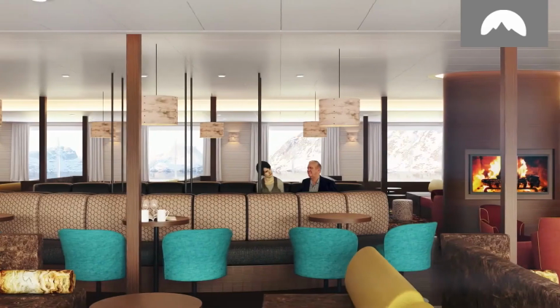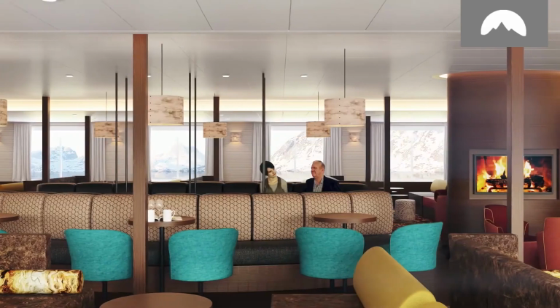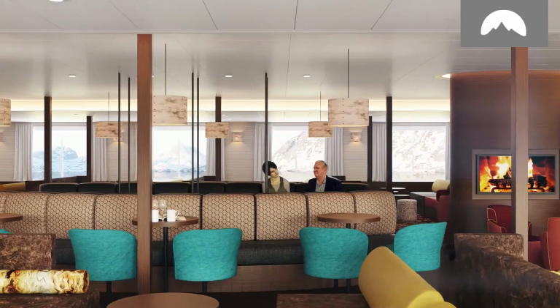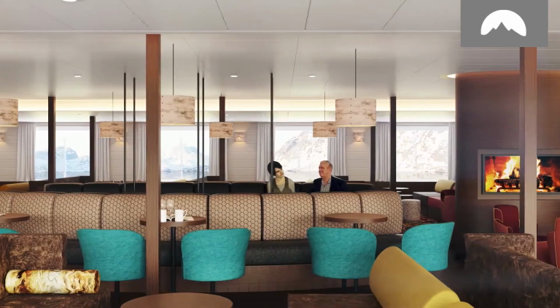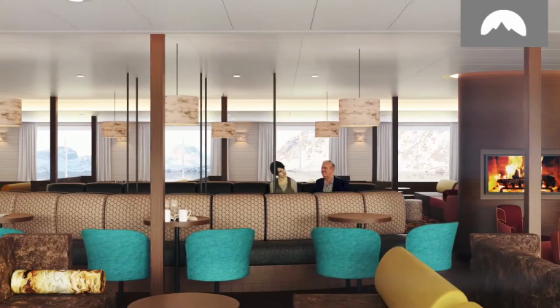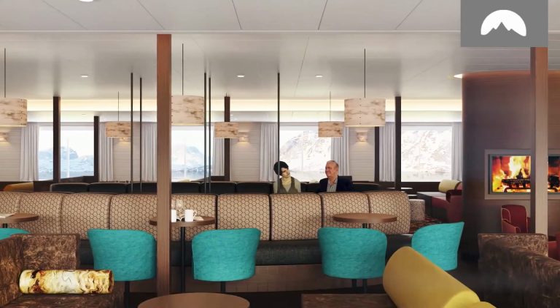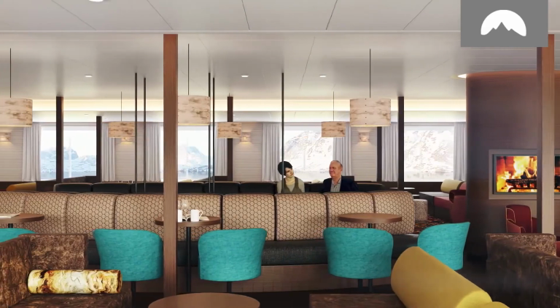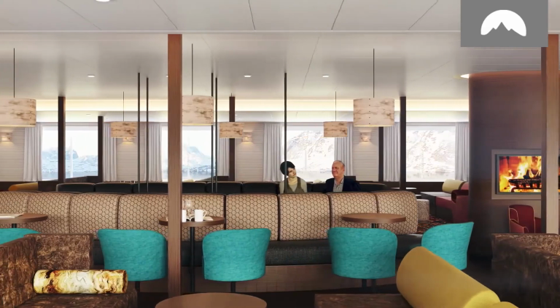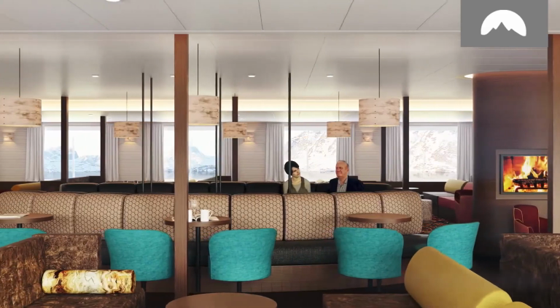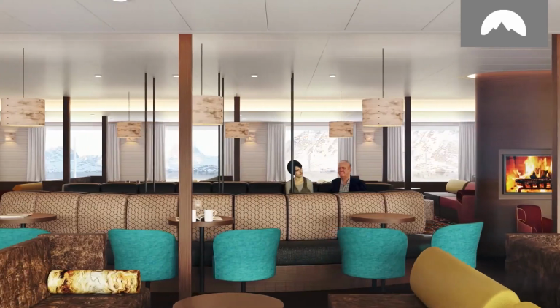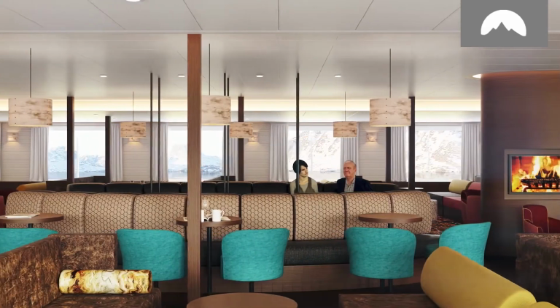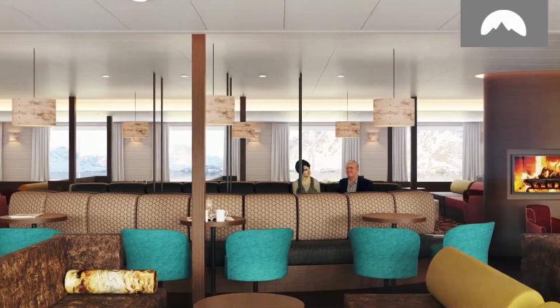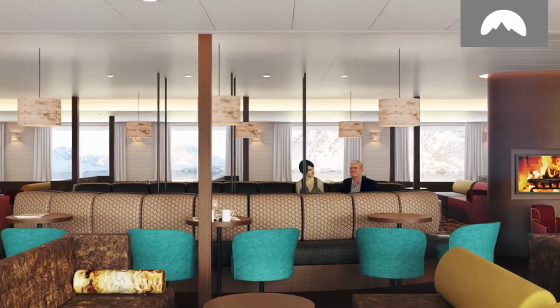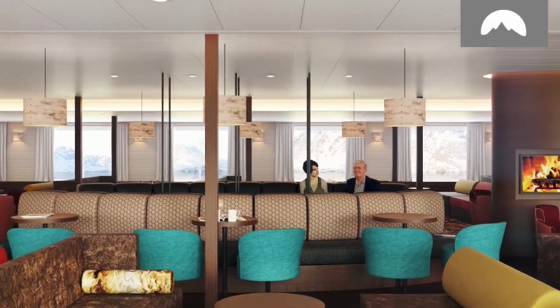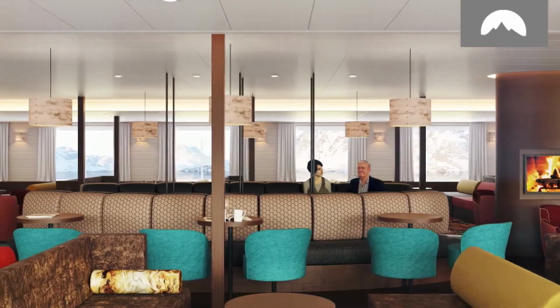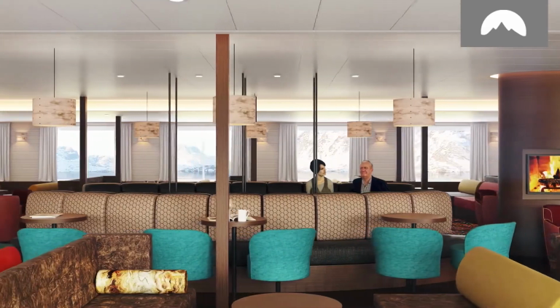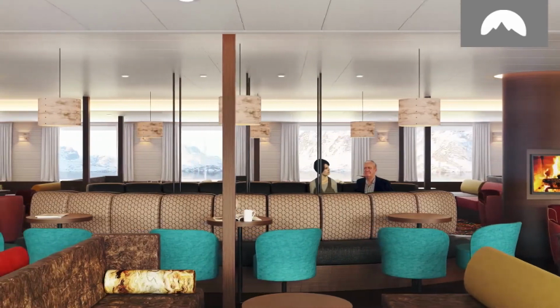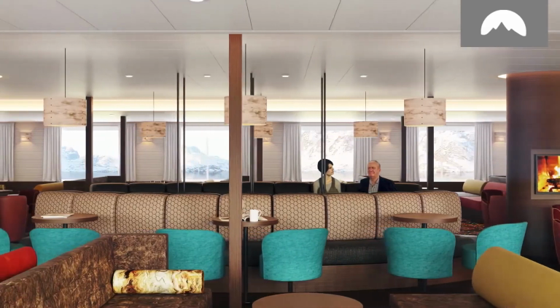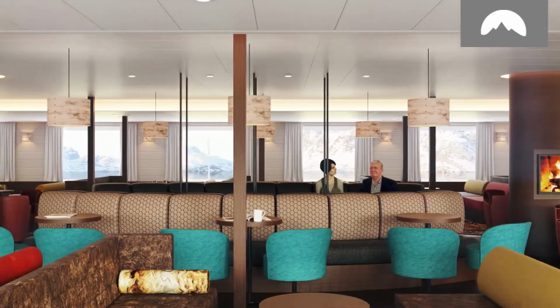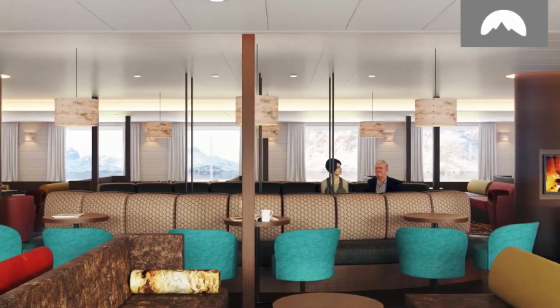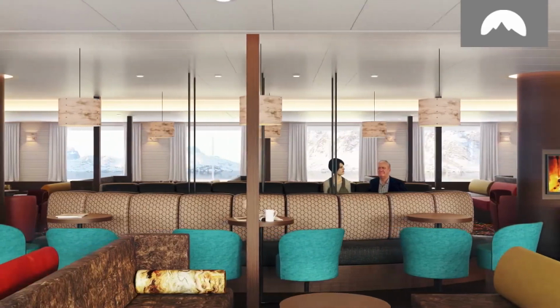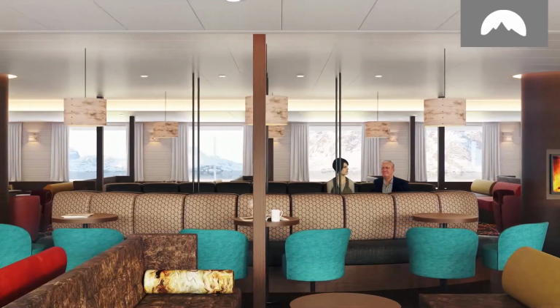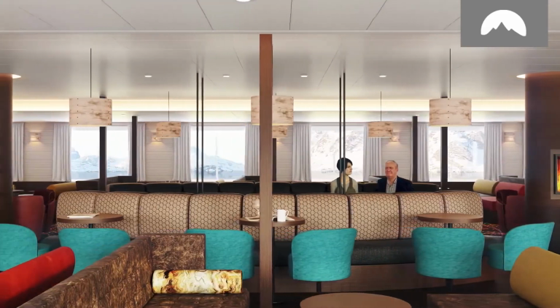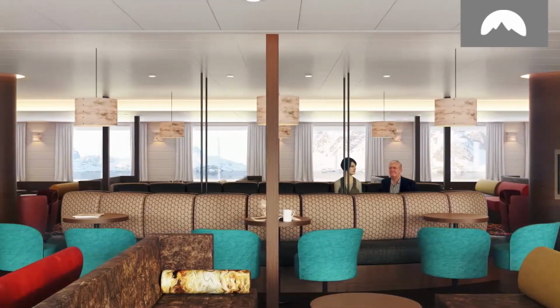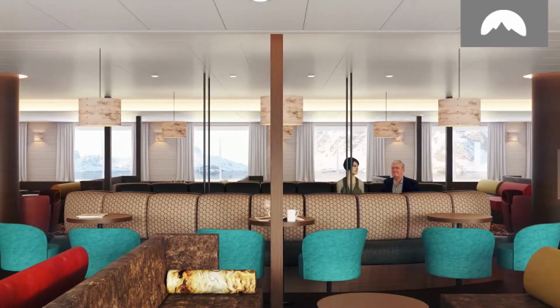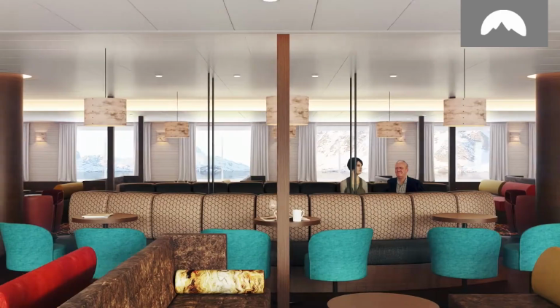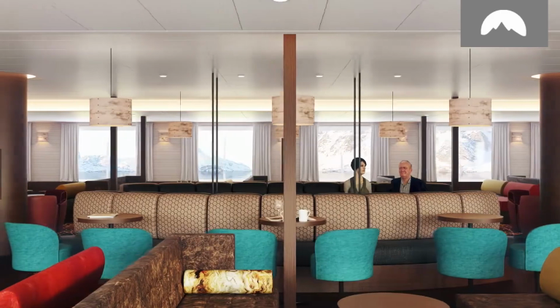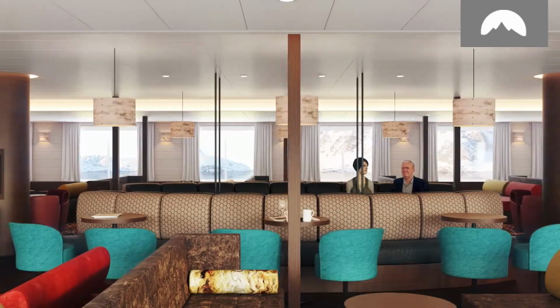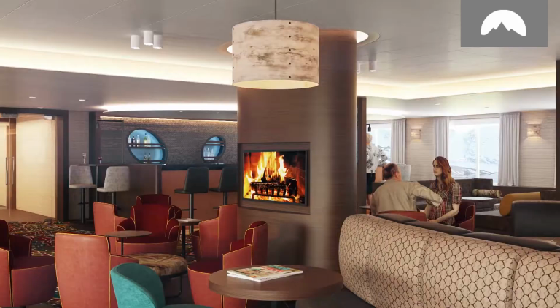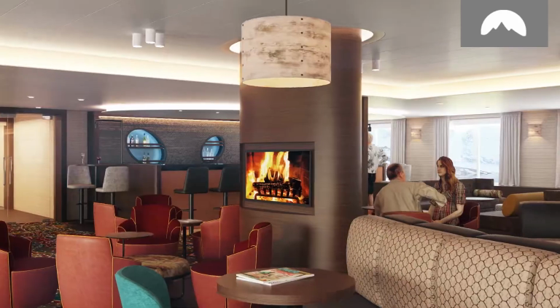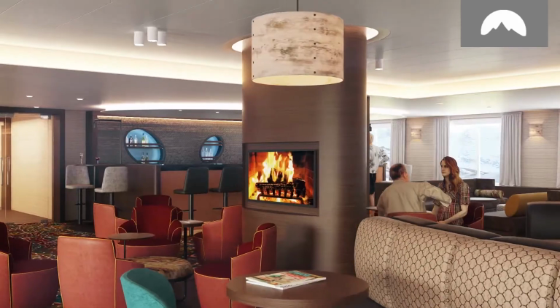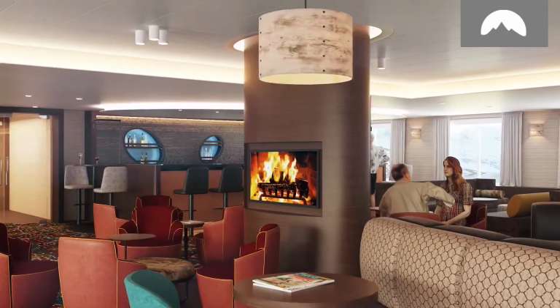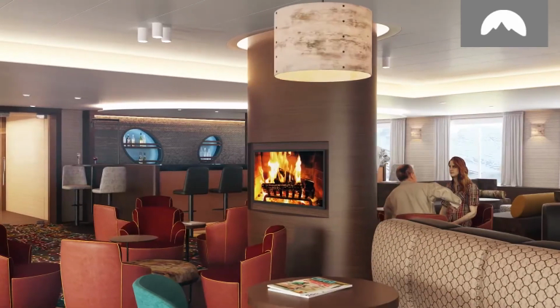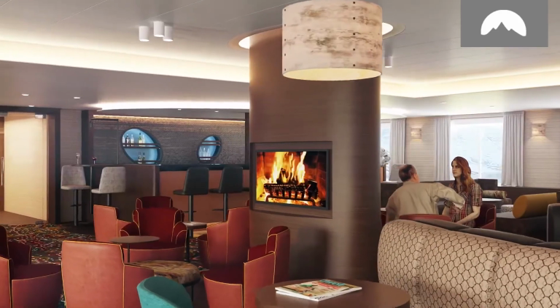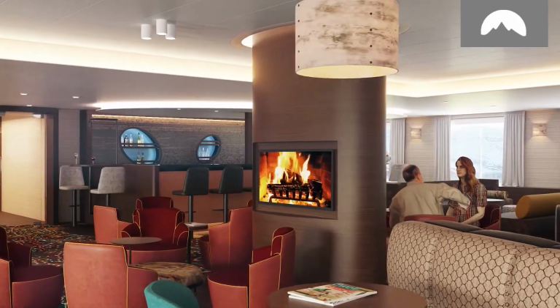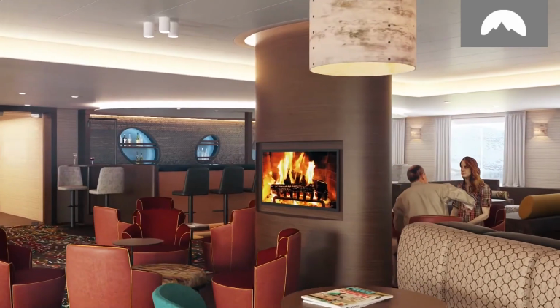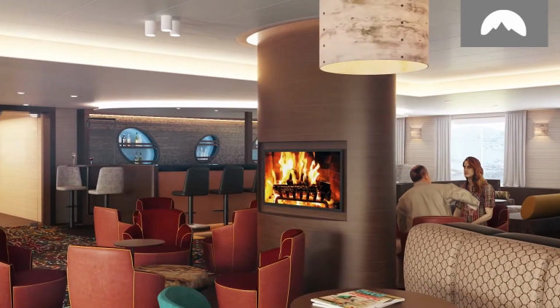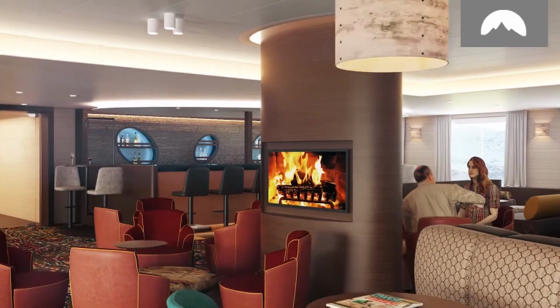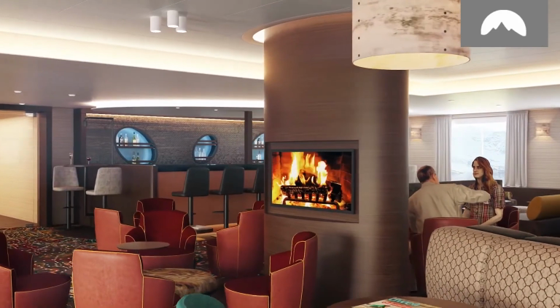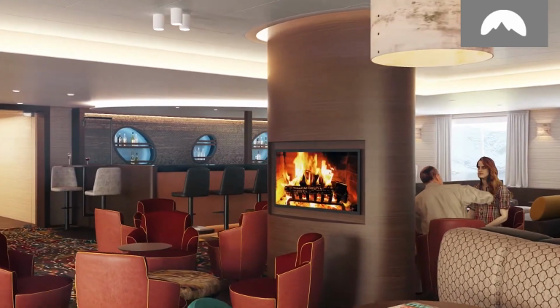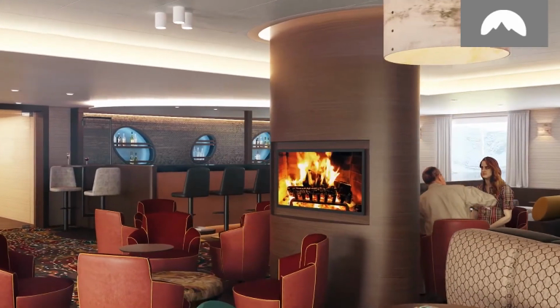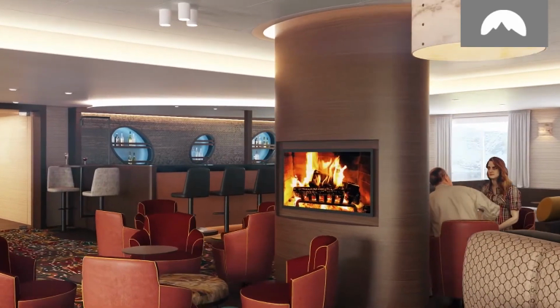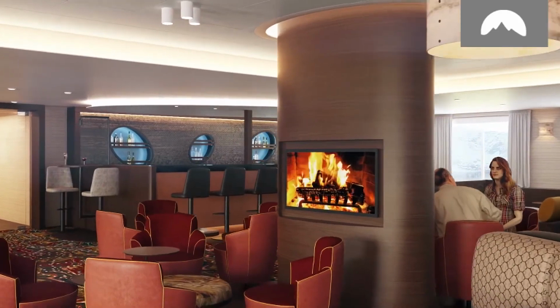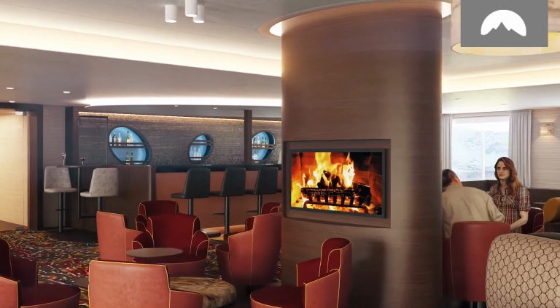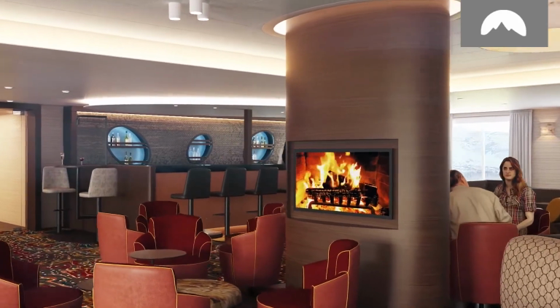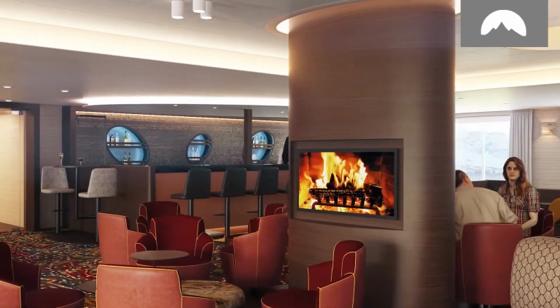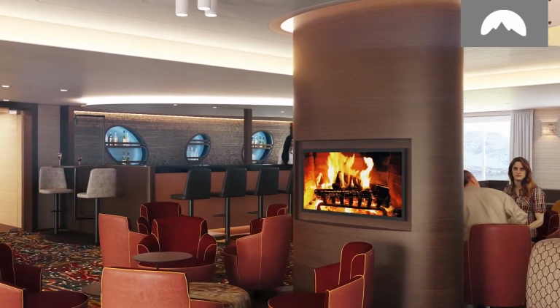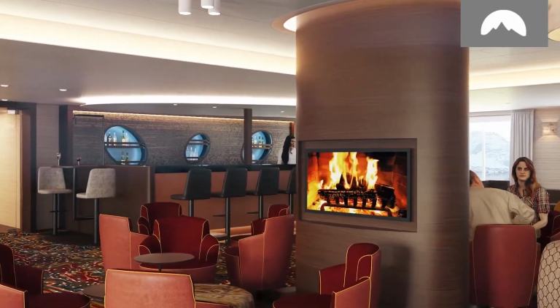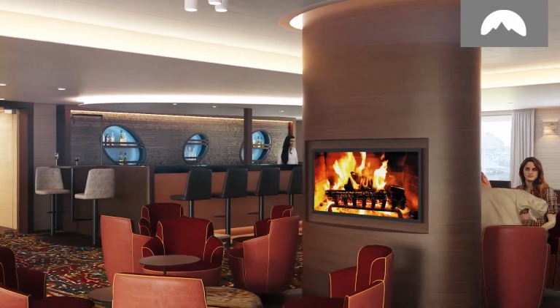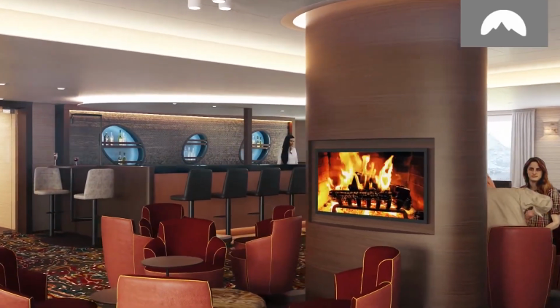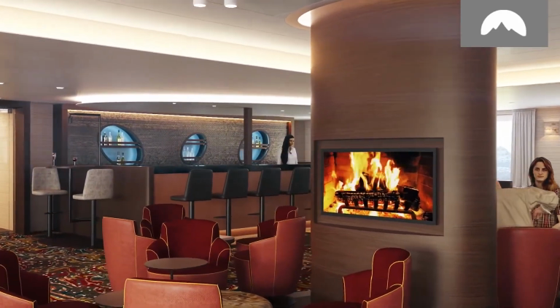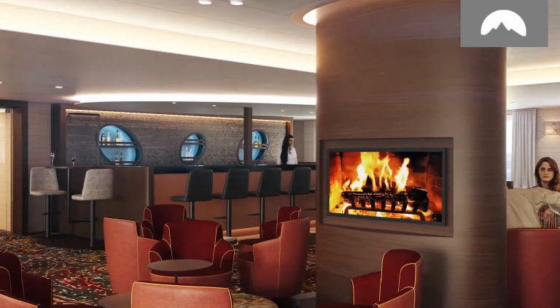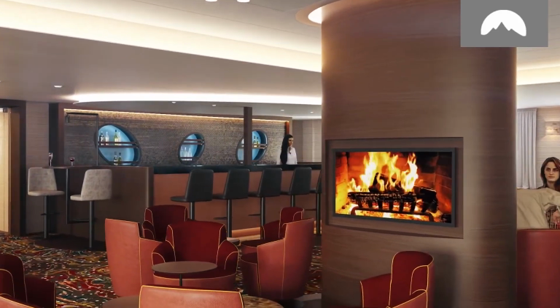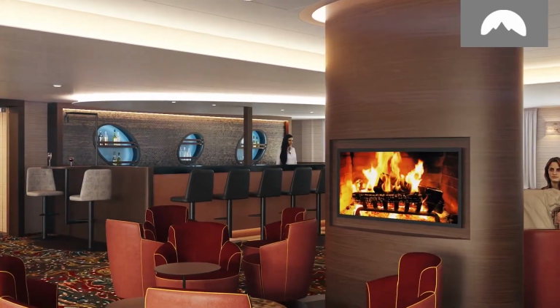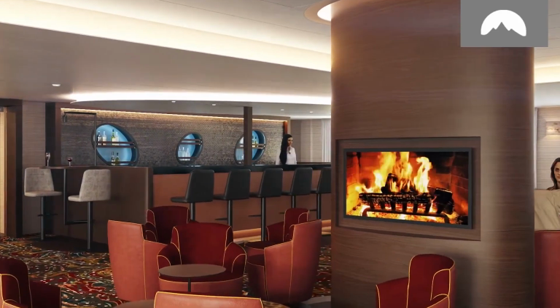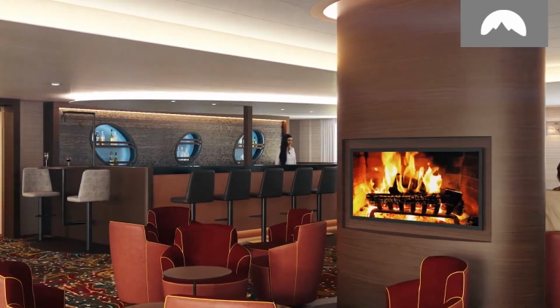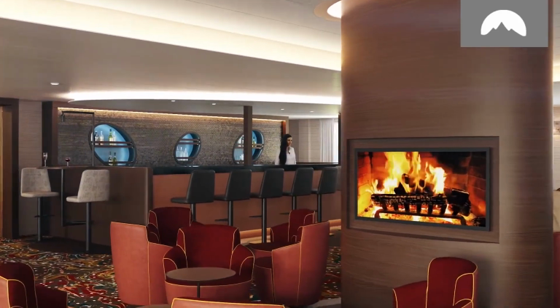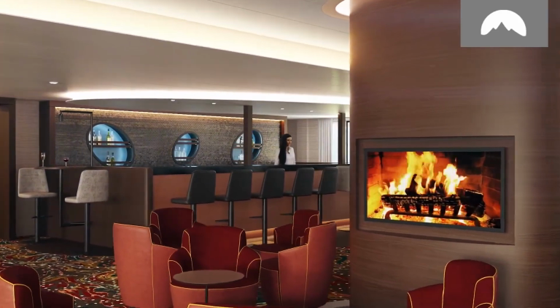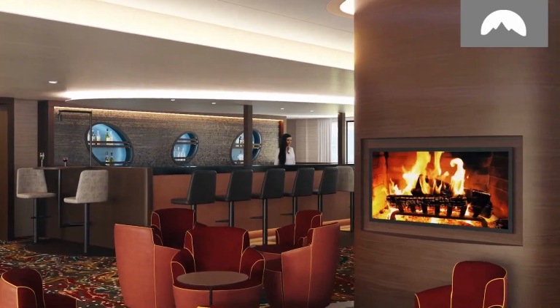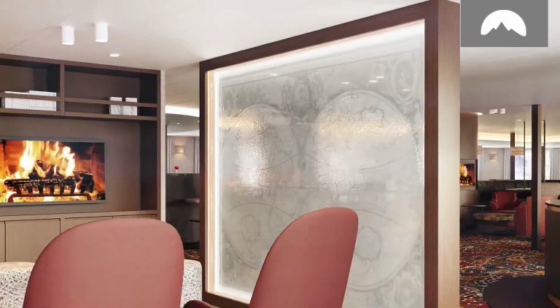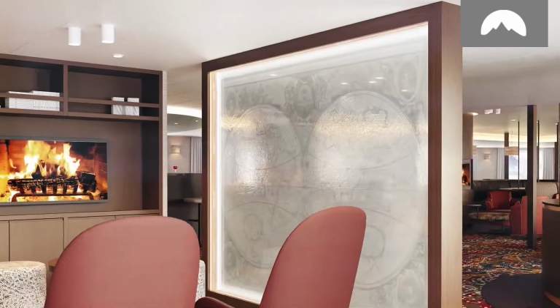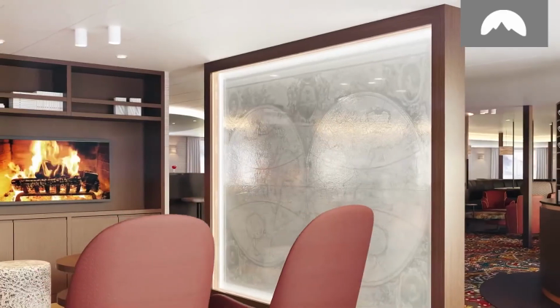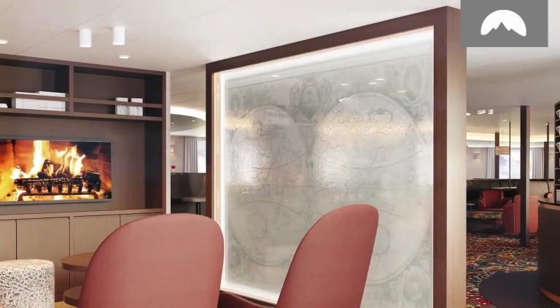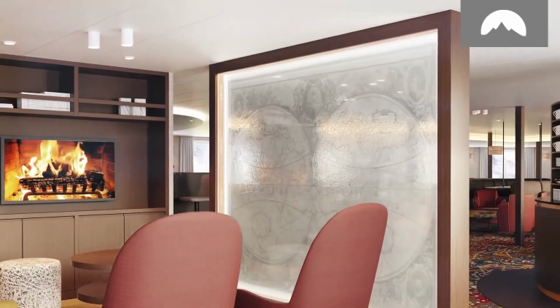HONDIUS features an elegant on-board atmosphere that starkly contrasts the boundless icescapes just beyond your window.